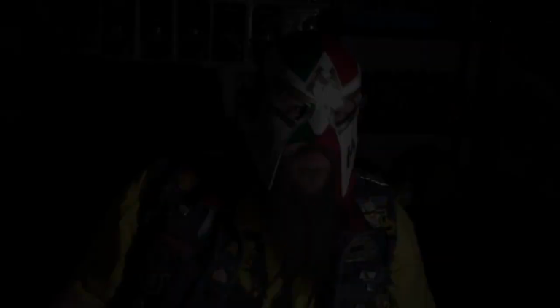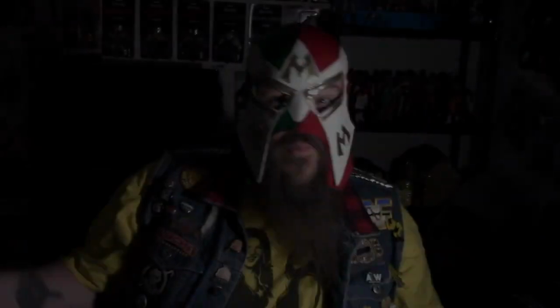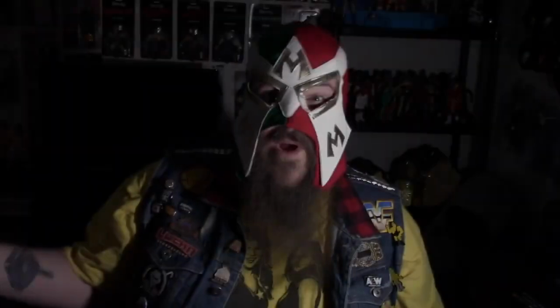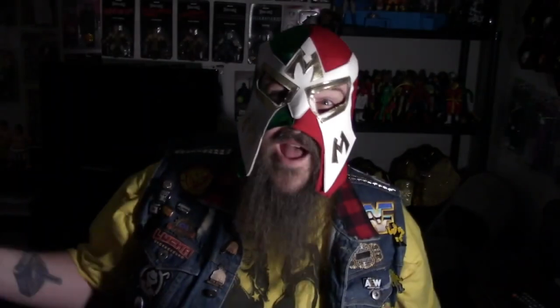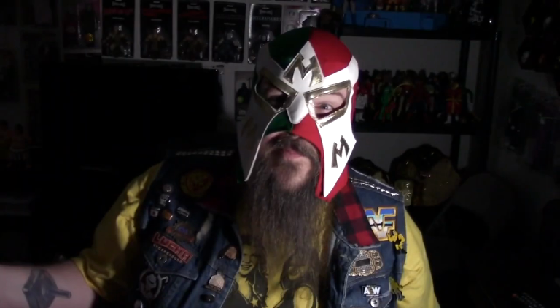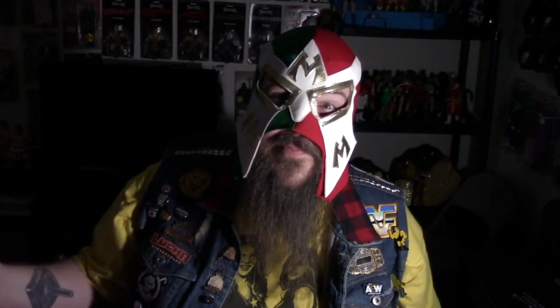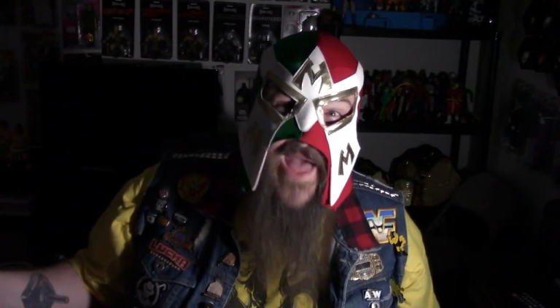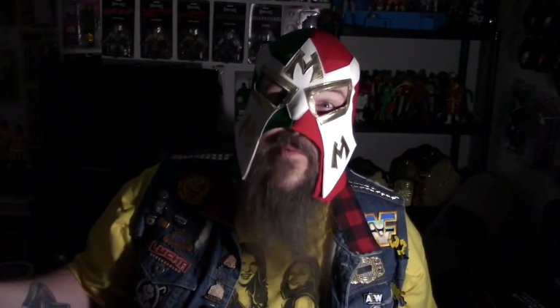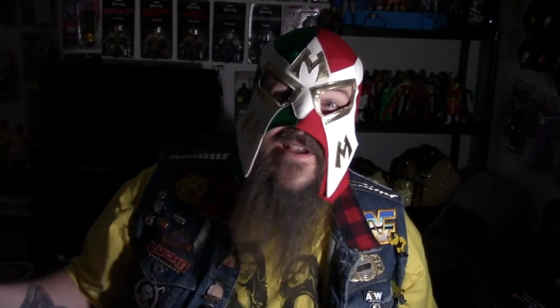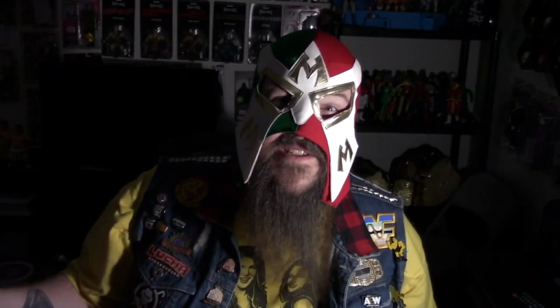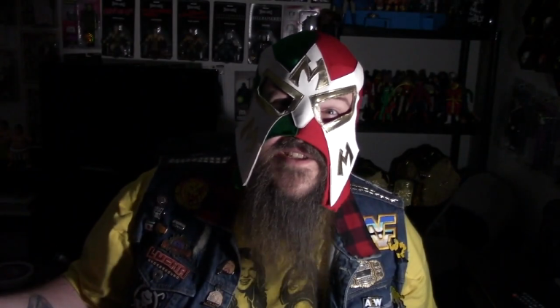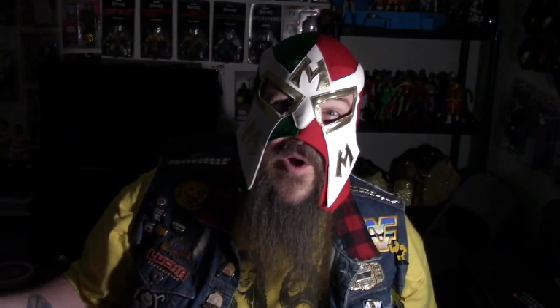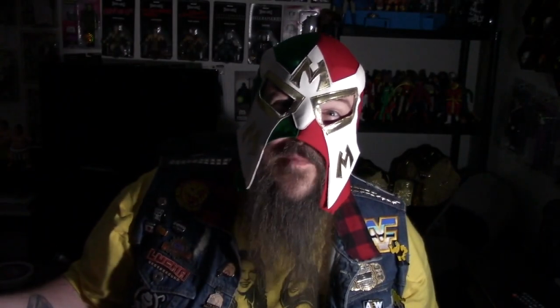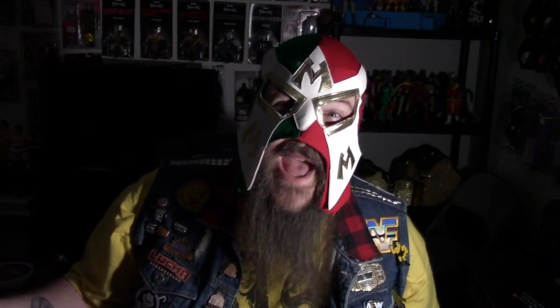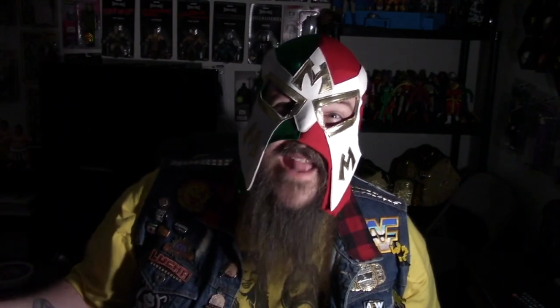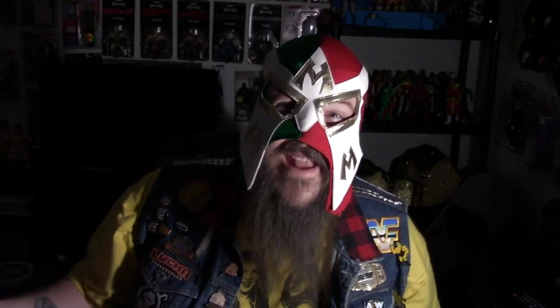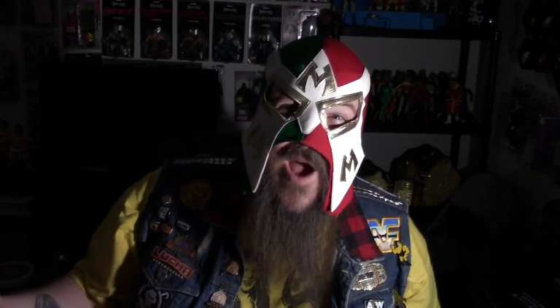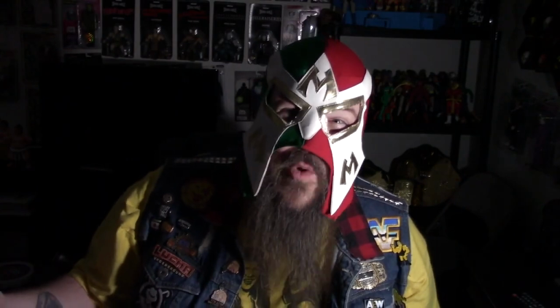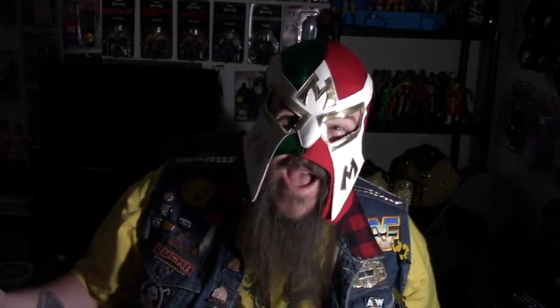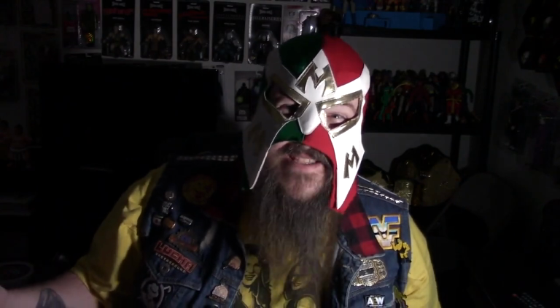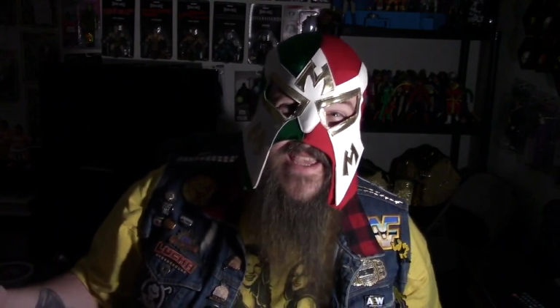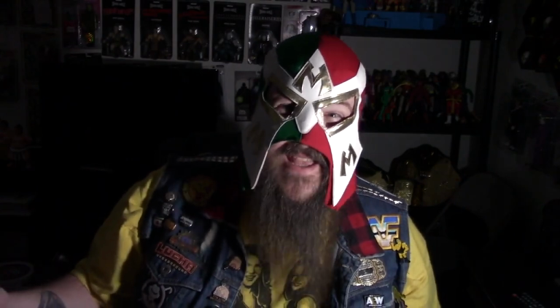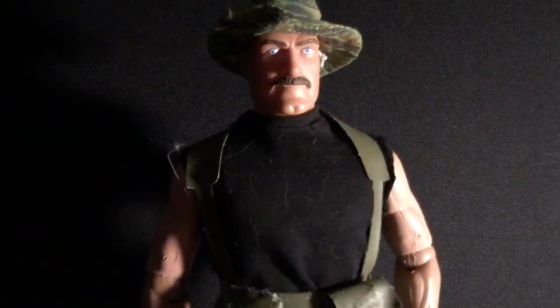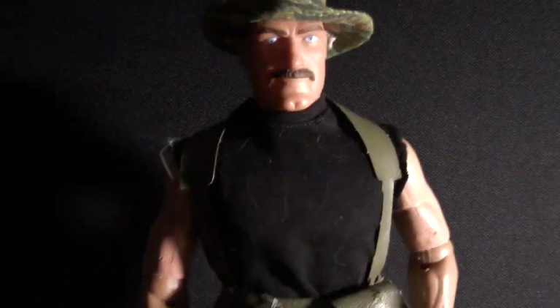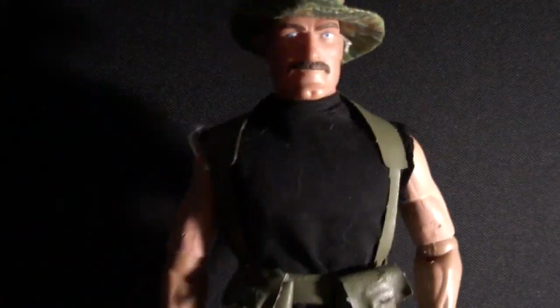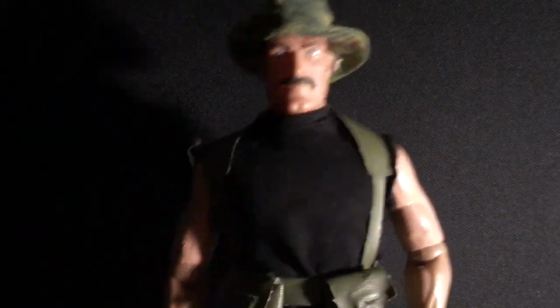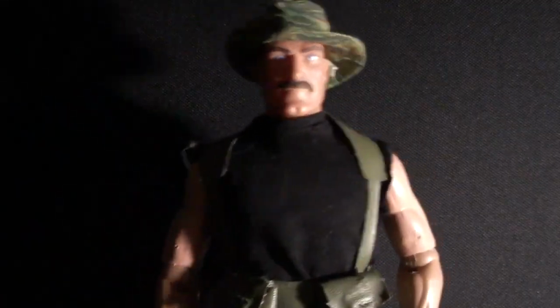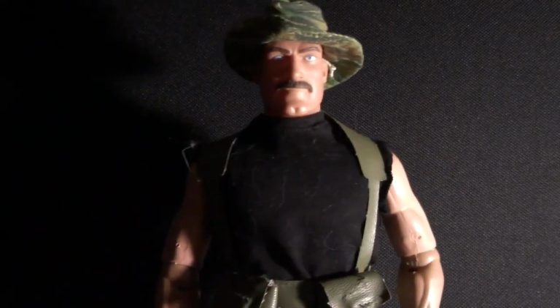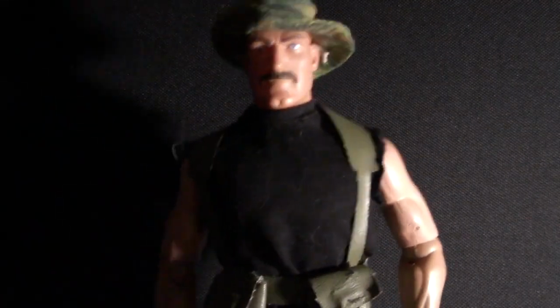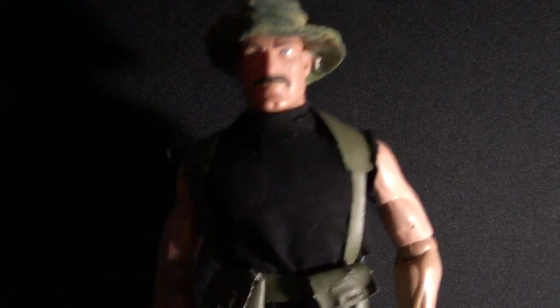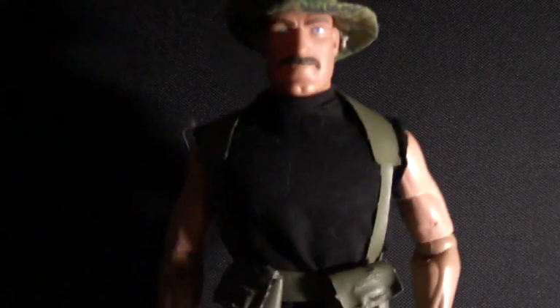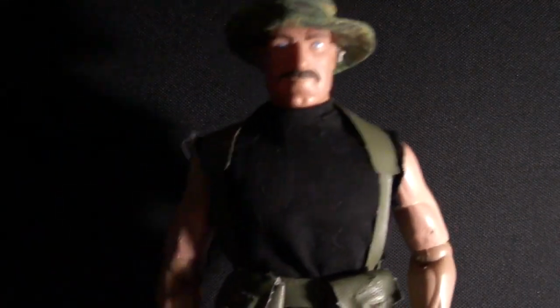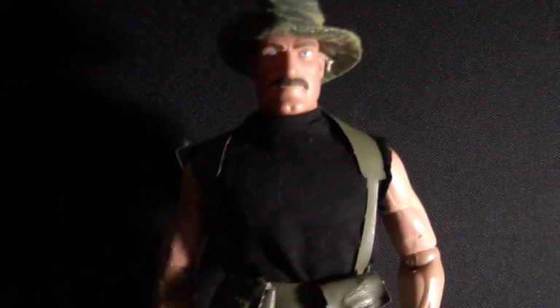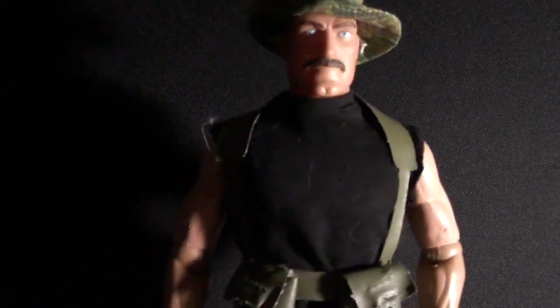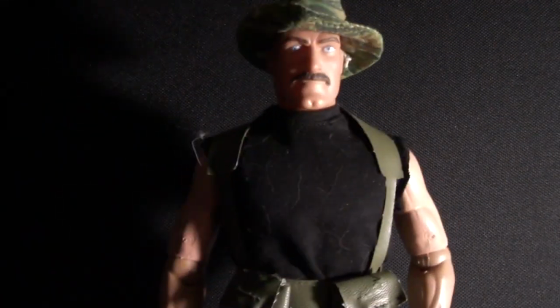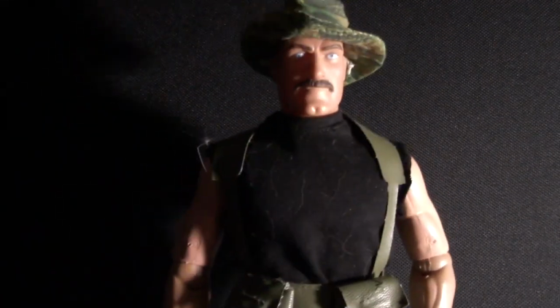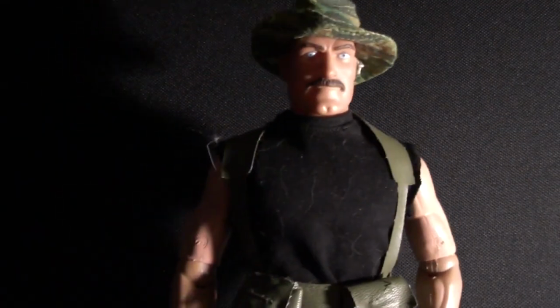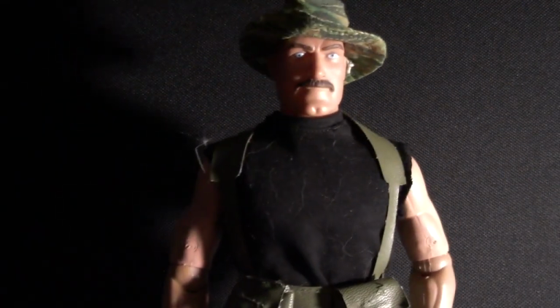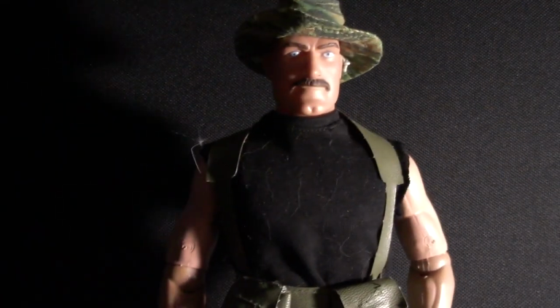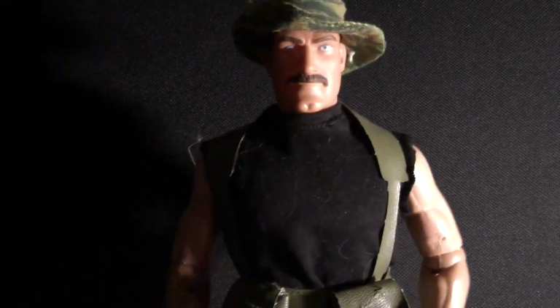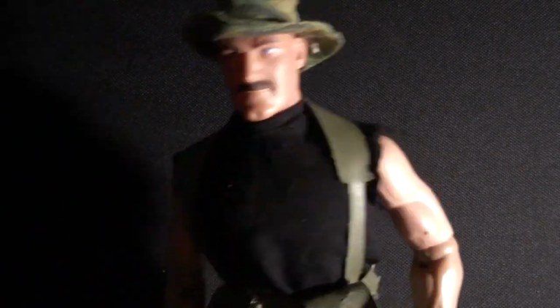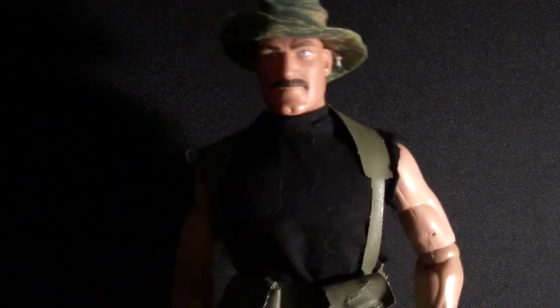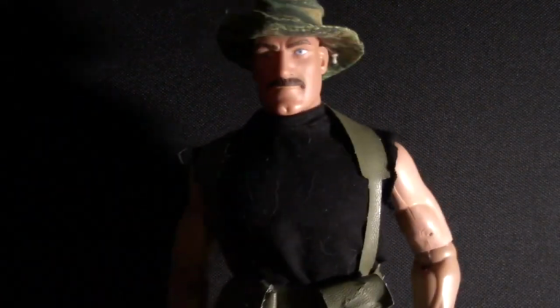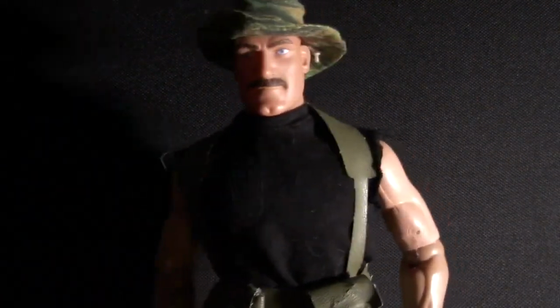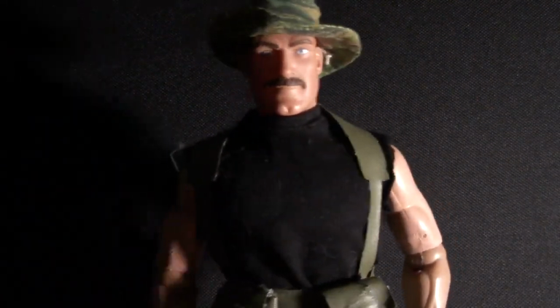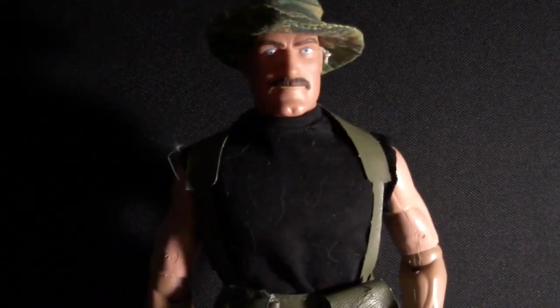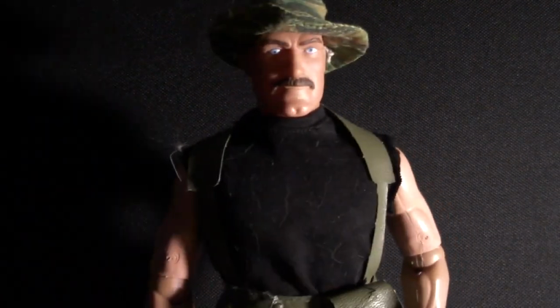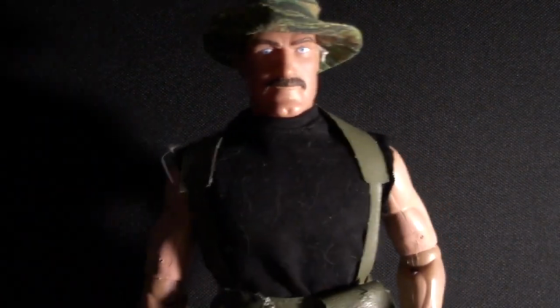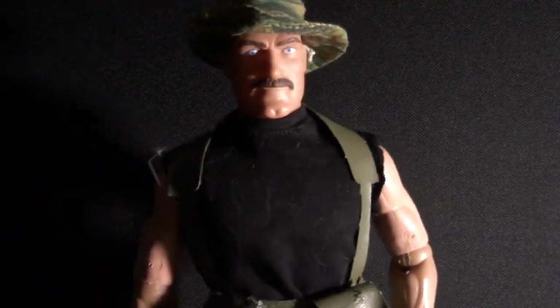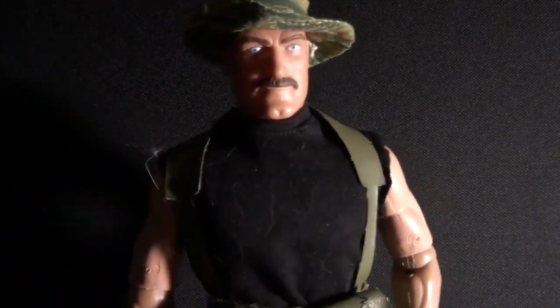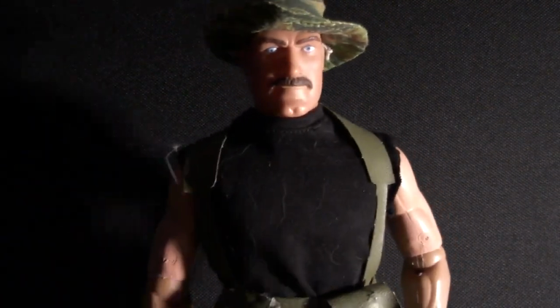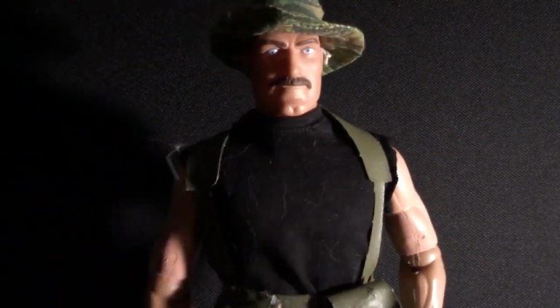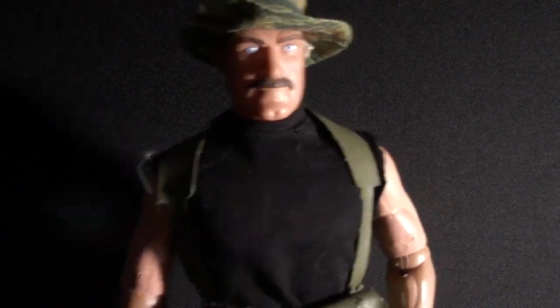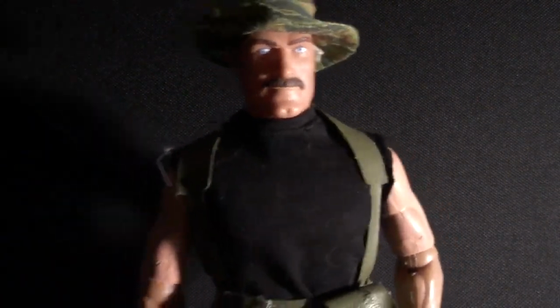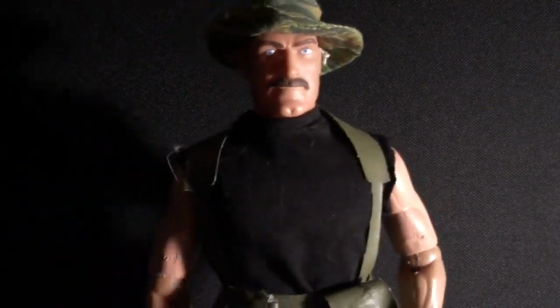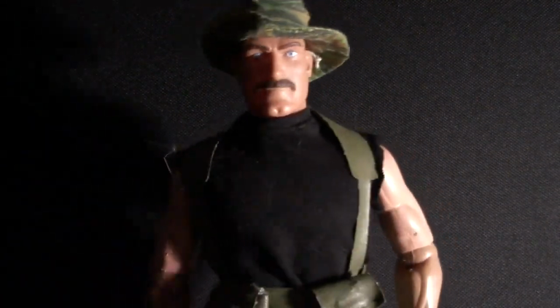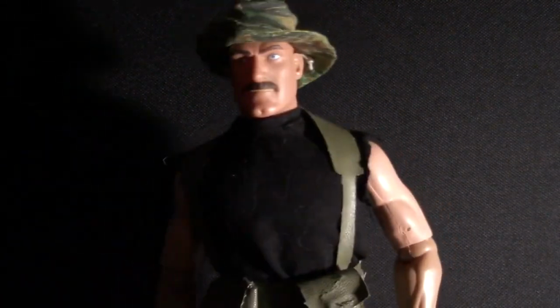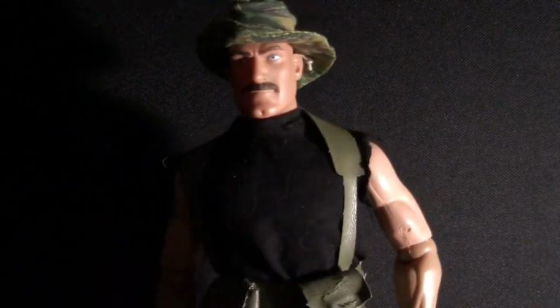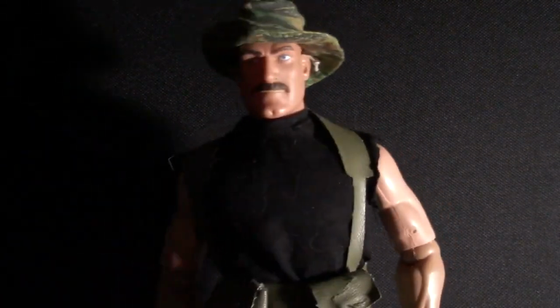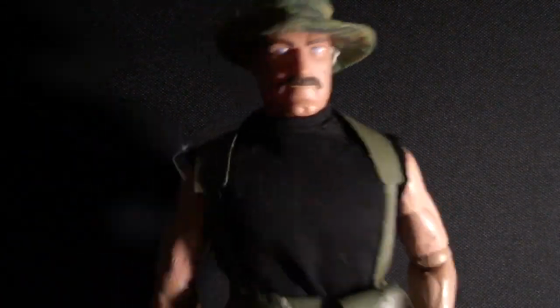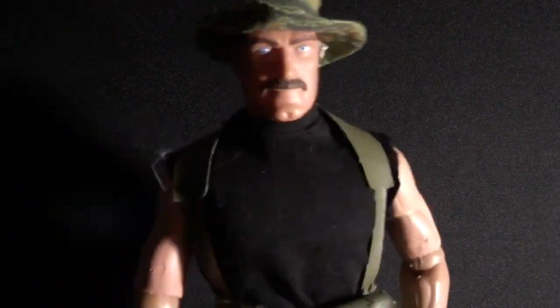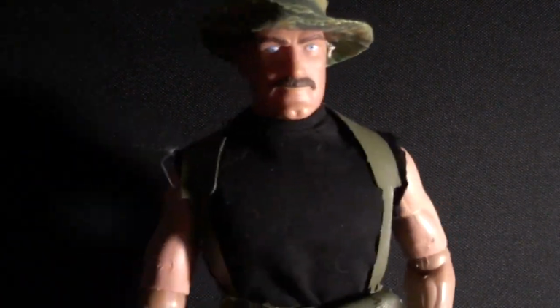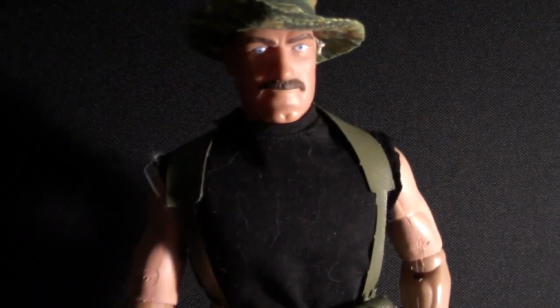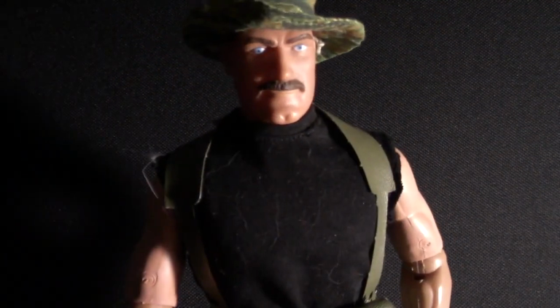Well, that wasn't so bad, now was it? The figures are pretty cool, but NECA's business practices are terrifying.